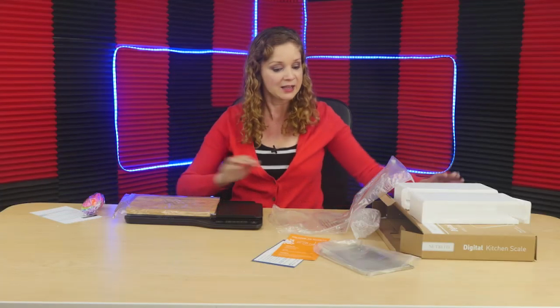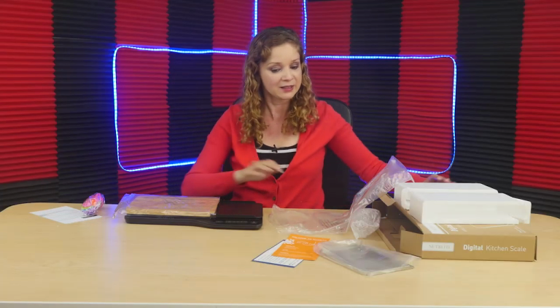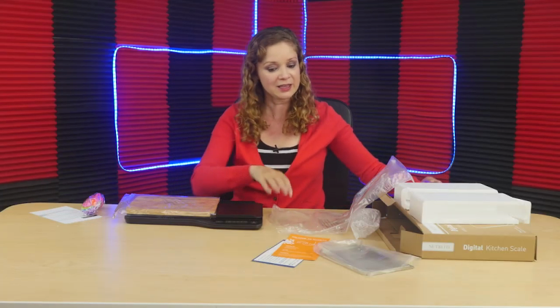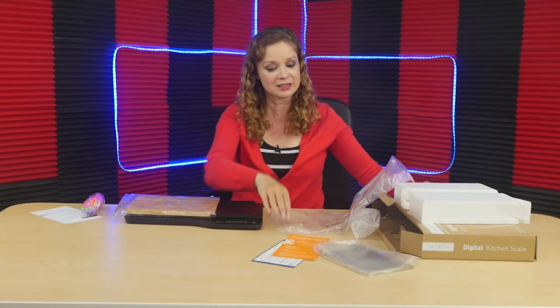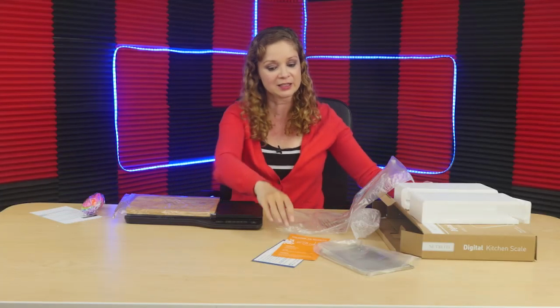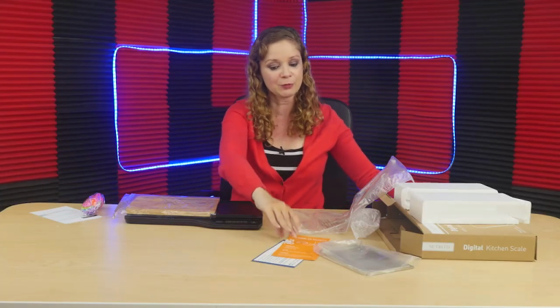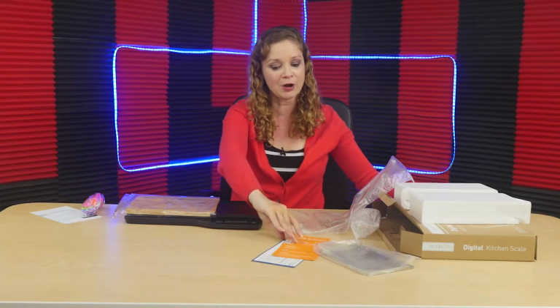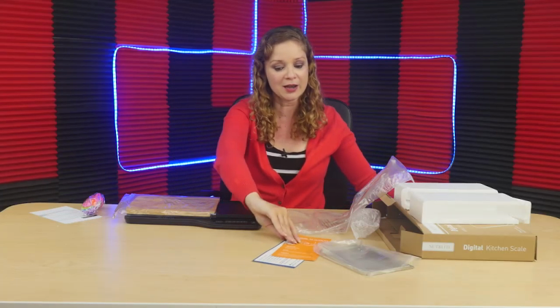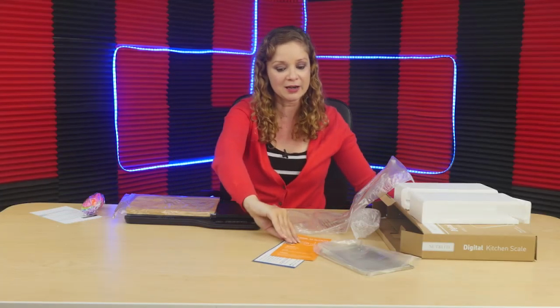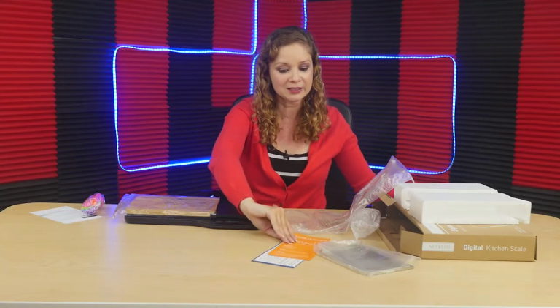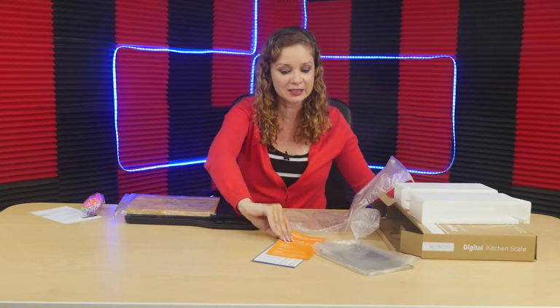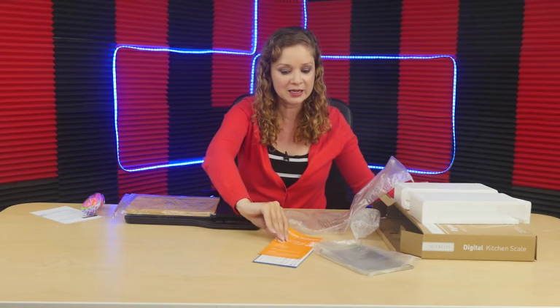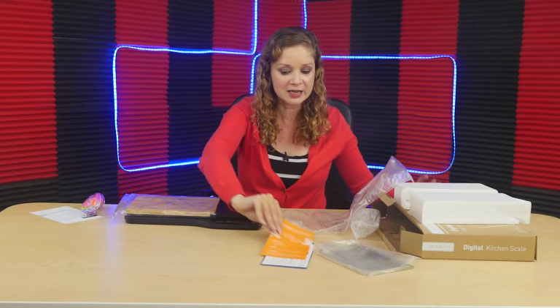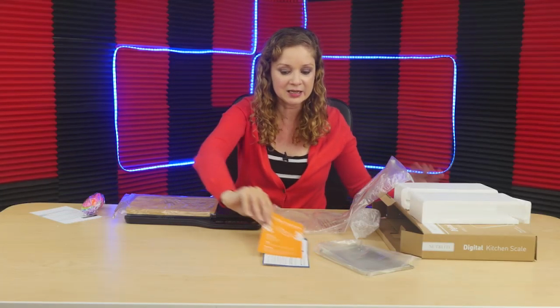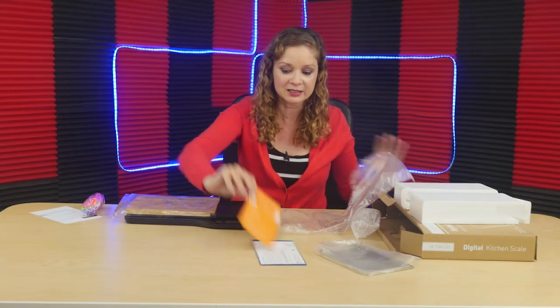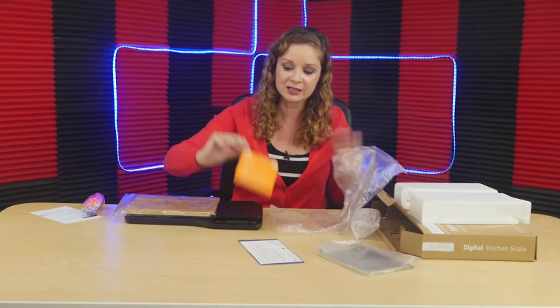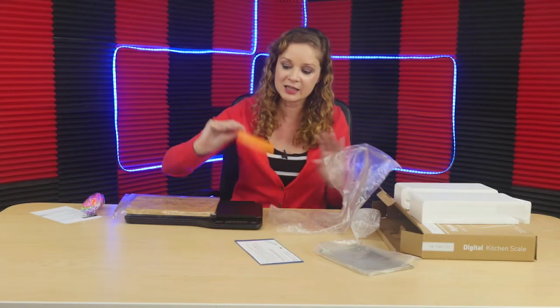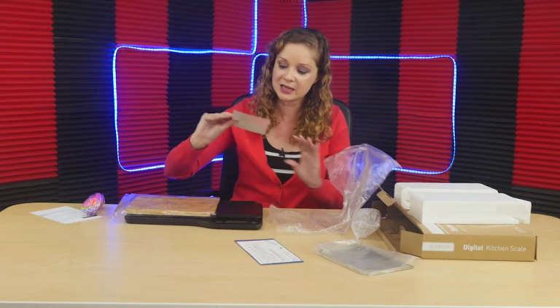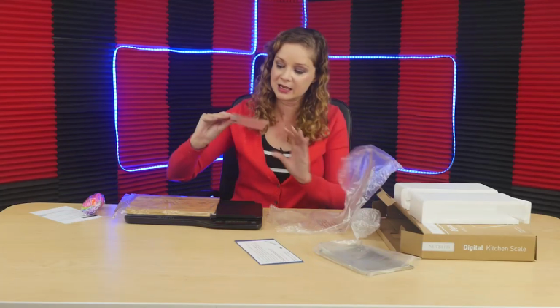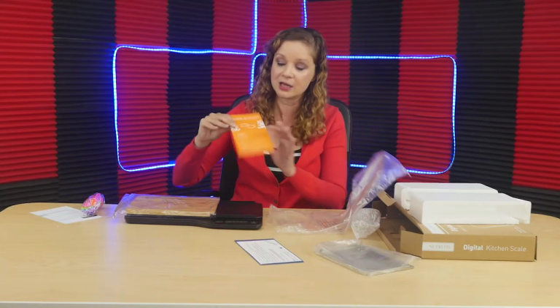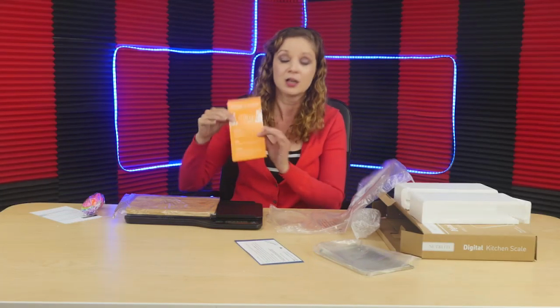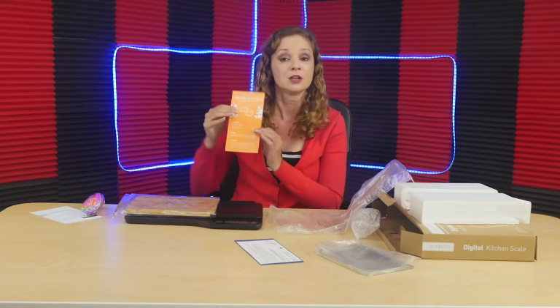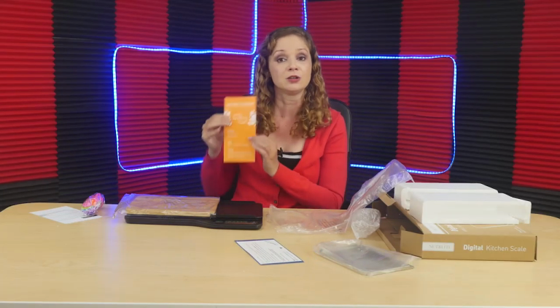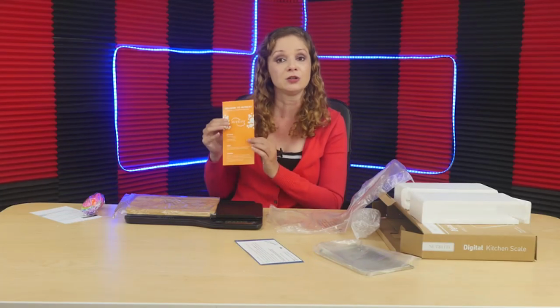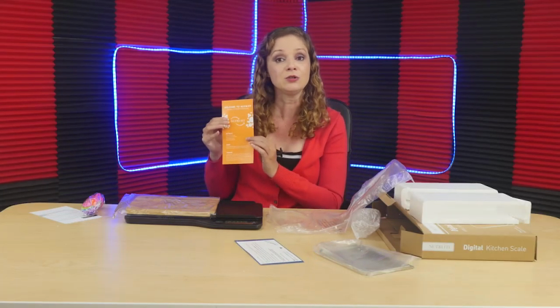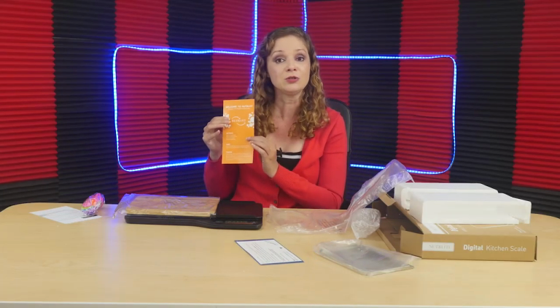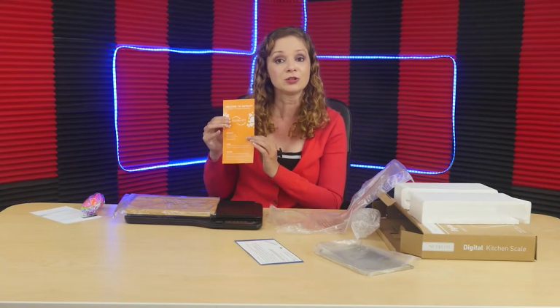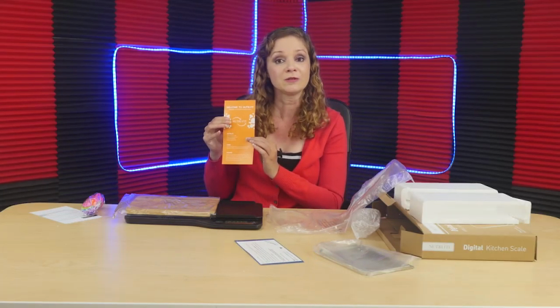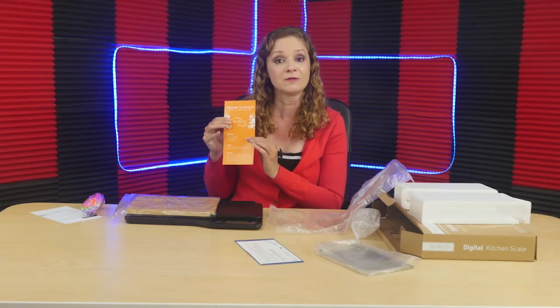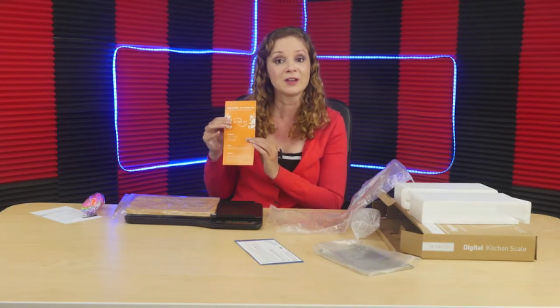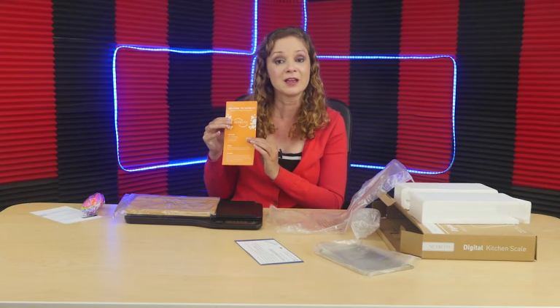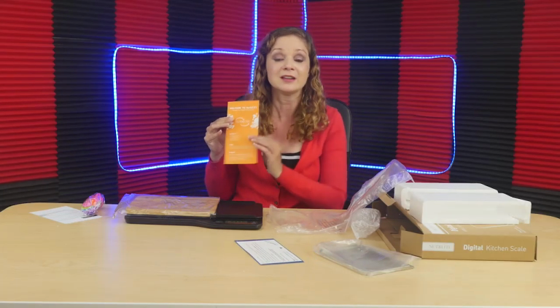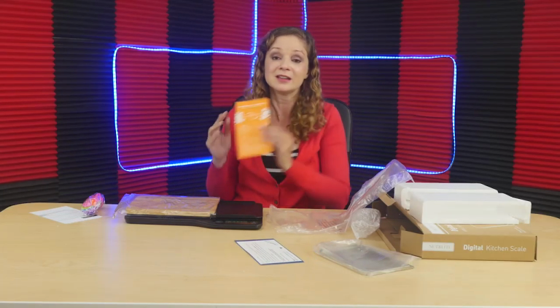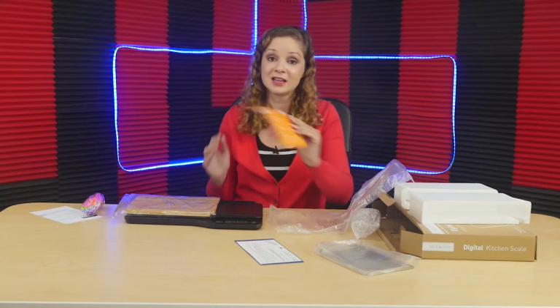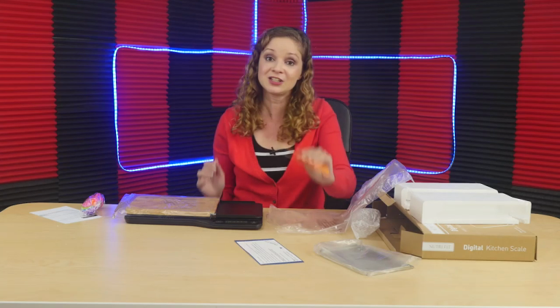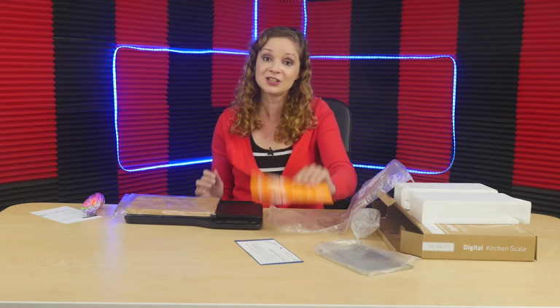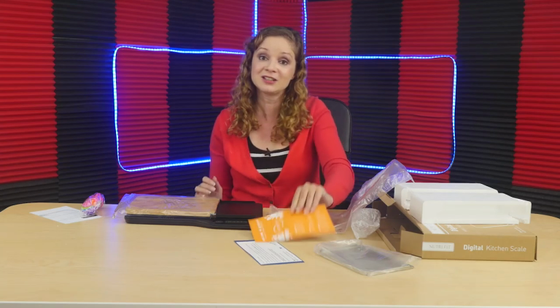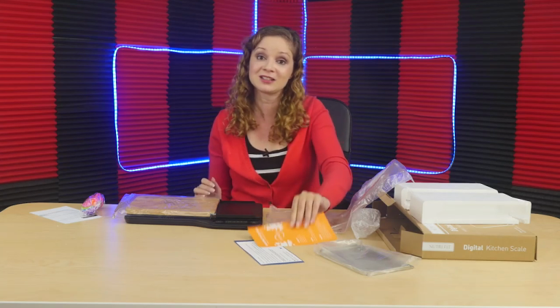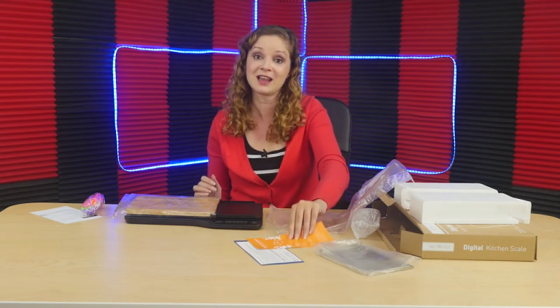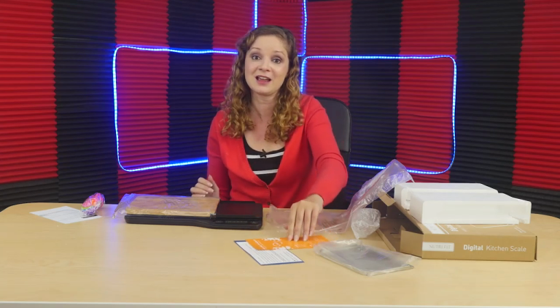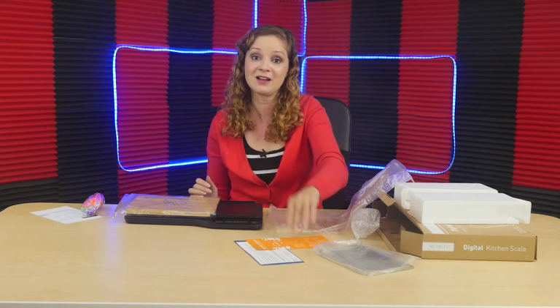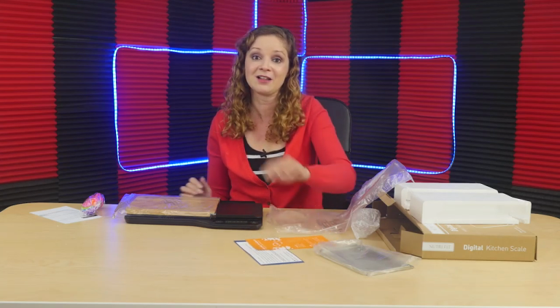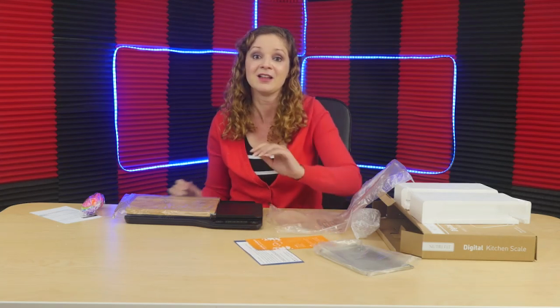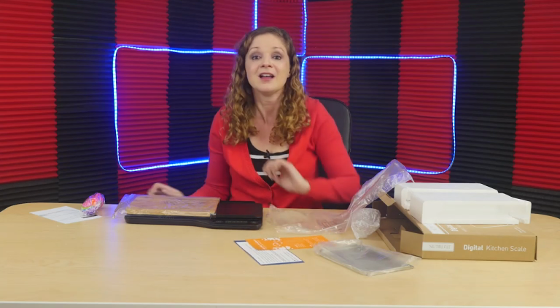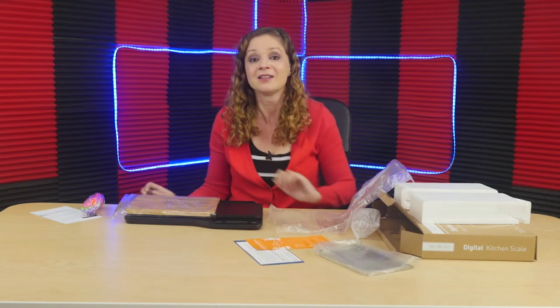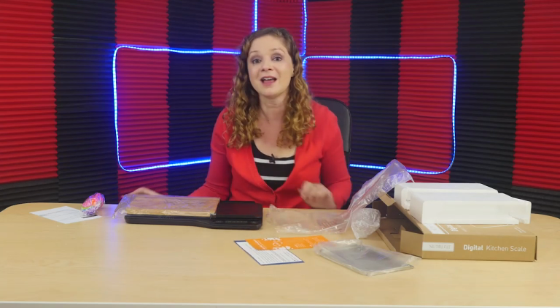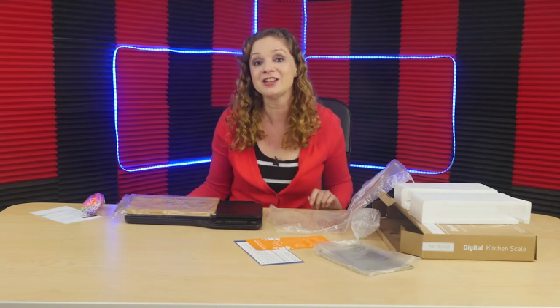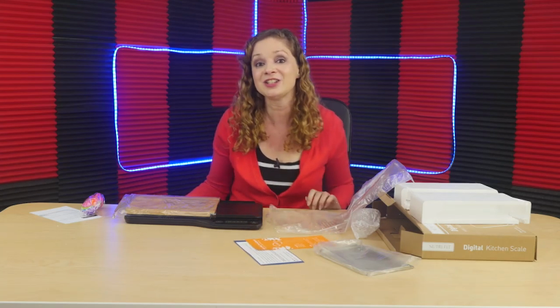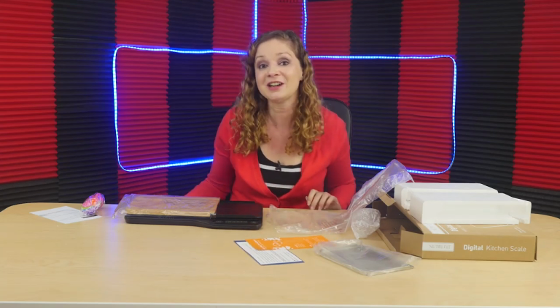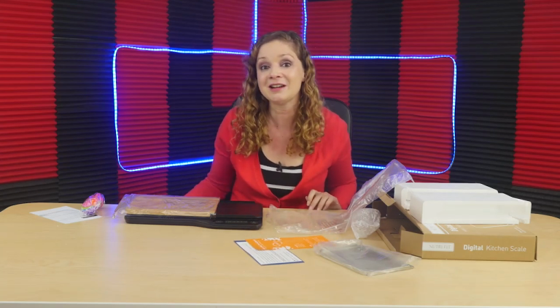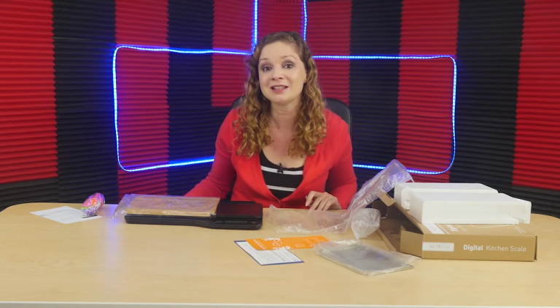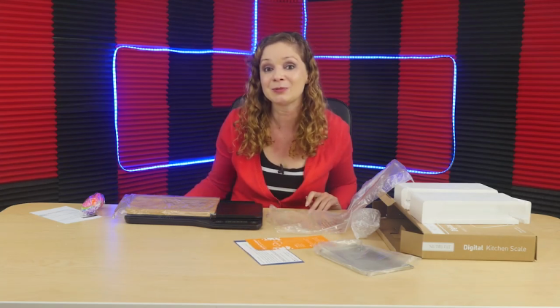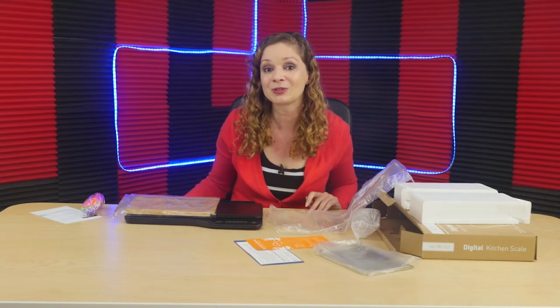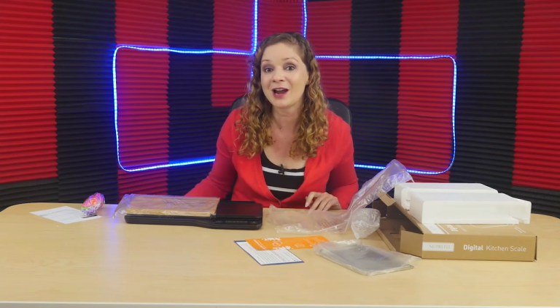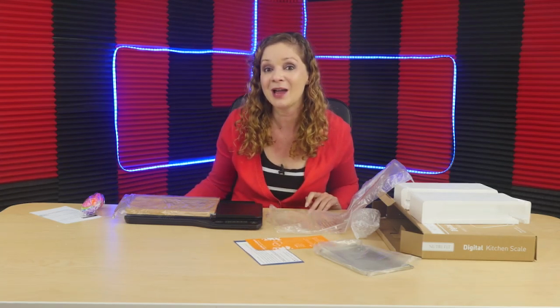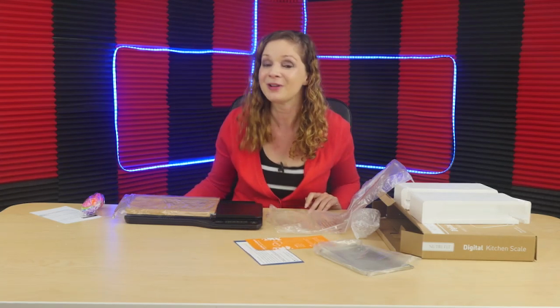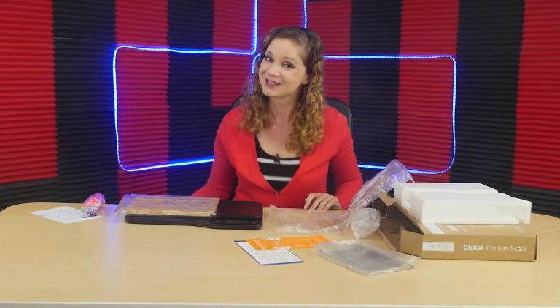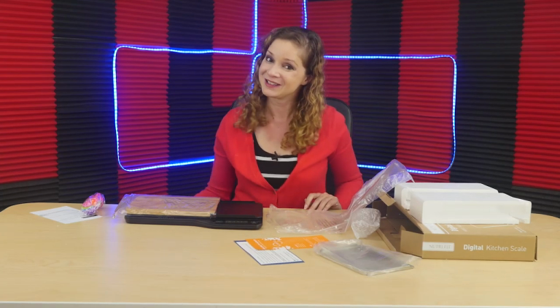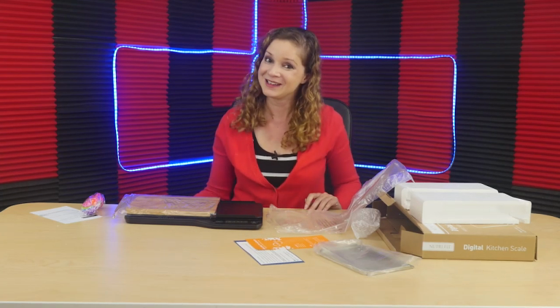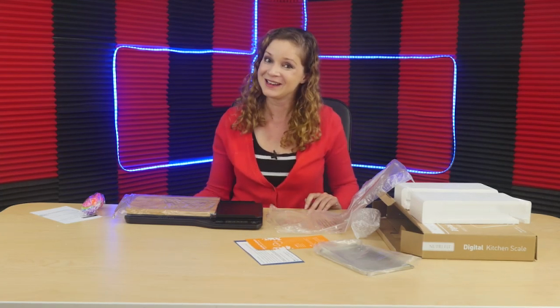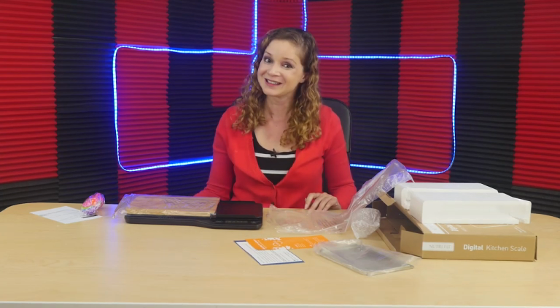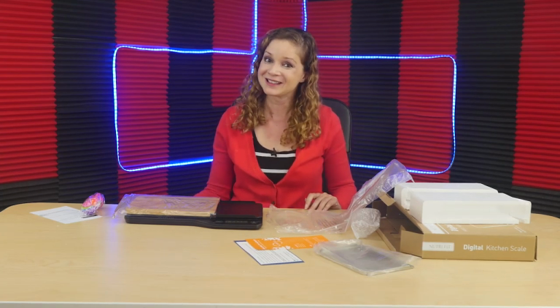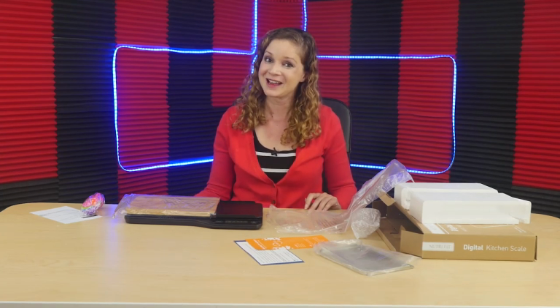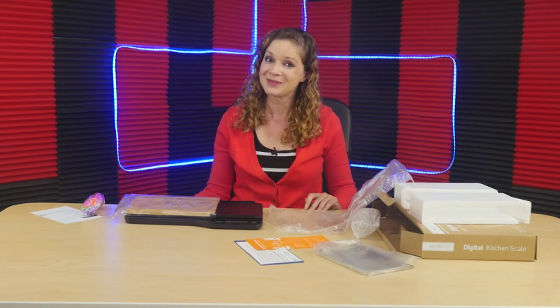This product is the Nutrifit kitchen scale. Like, share, and subscribe. I'll see you next time.